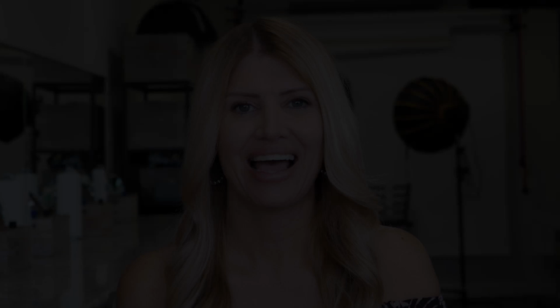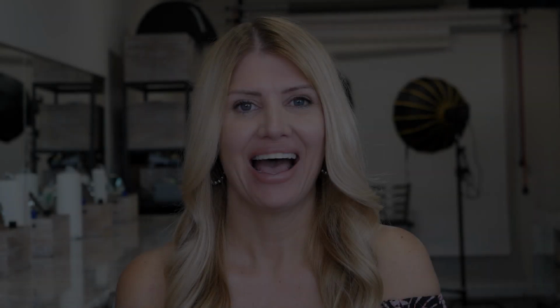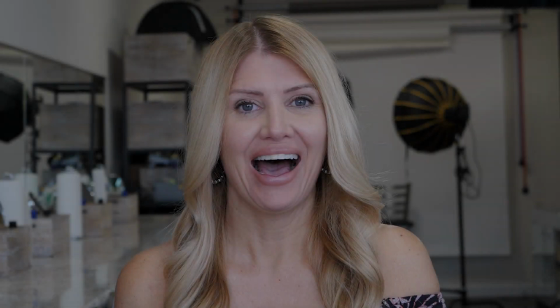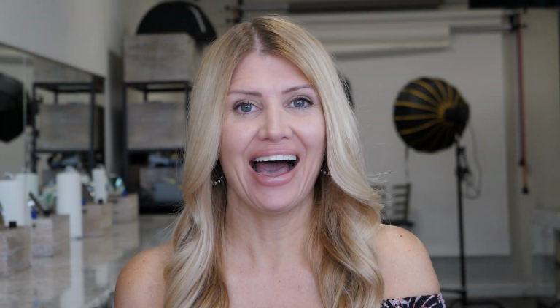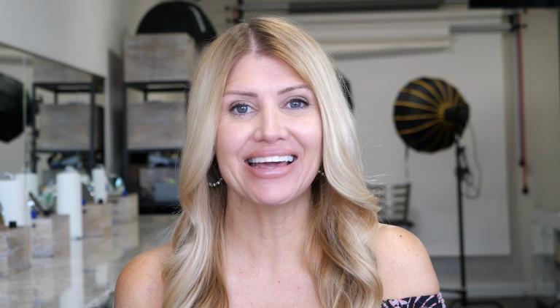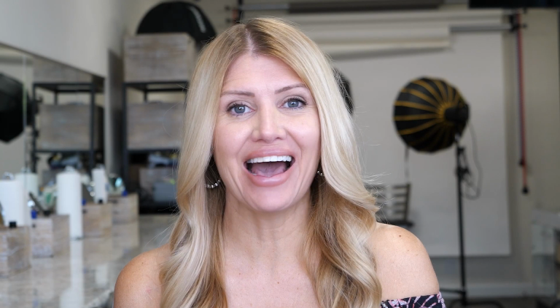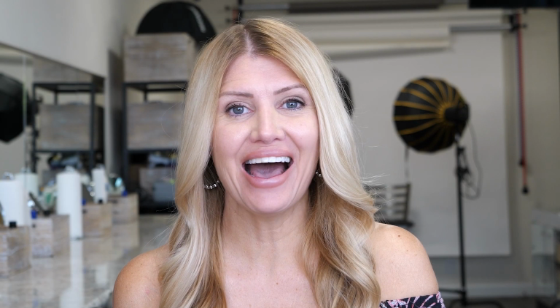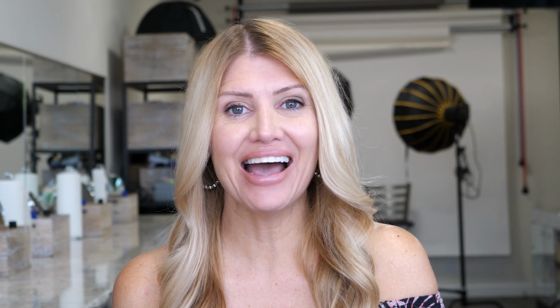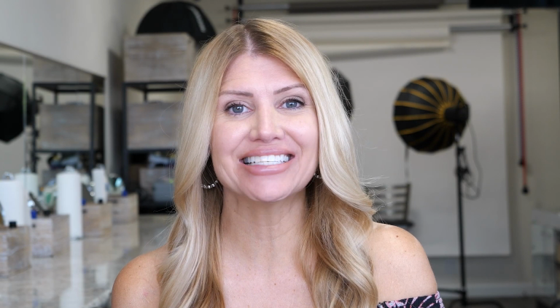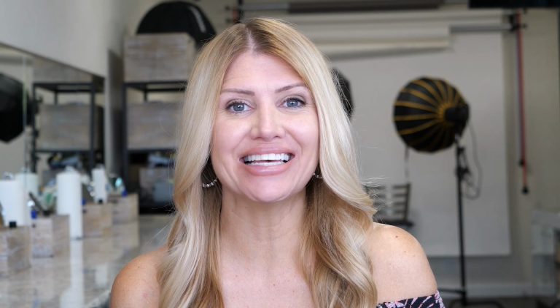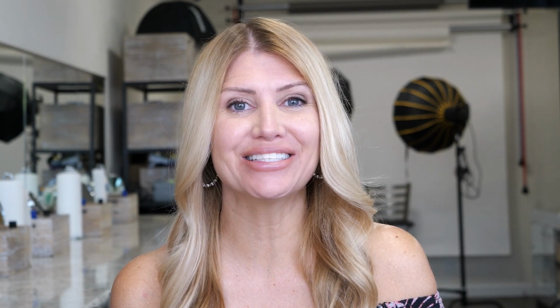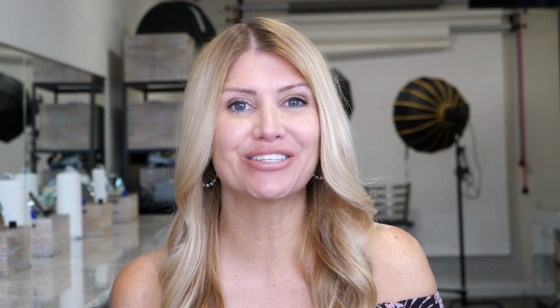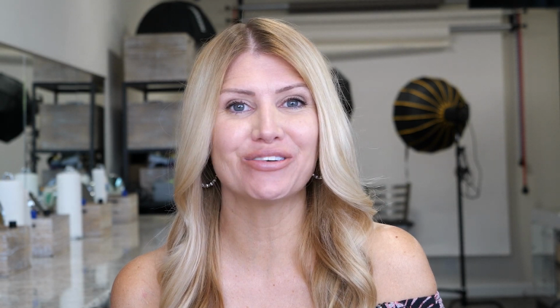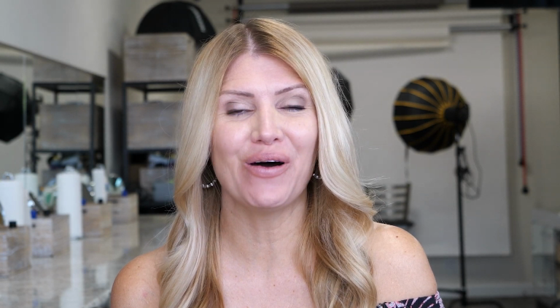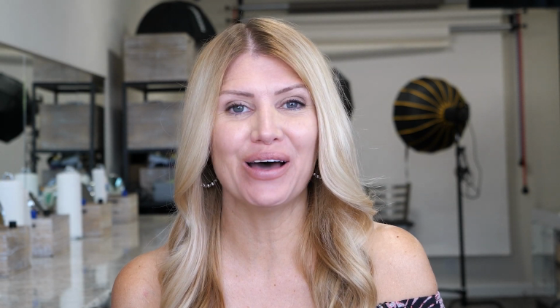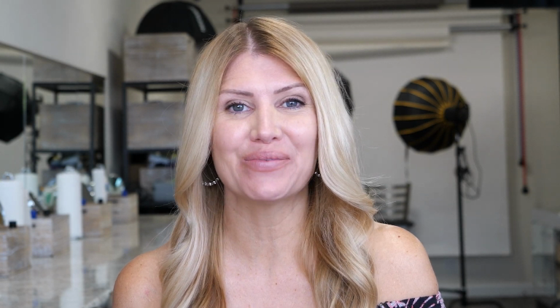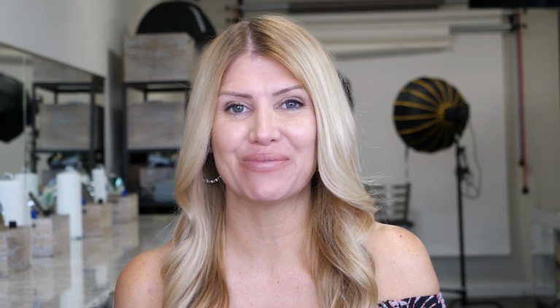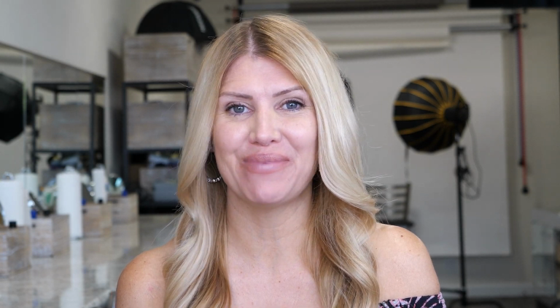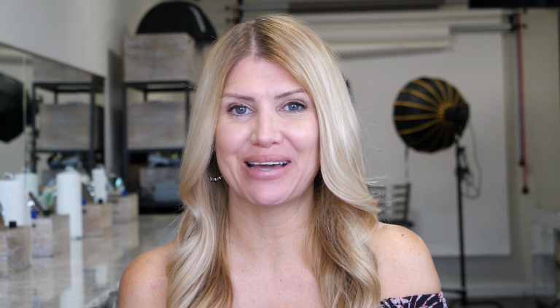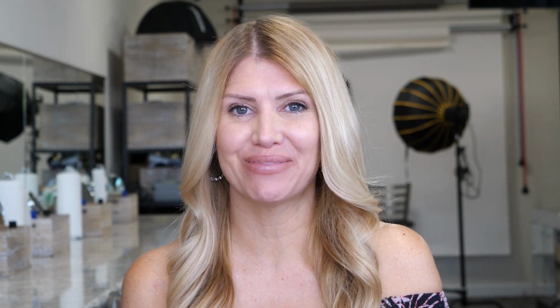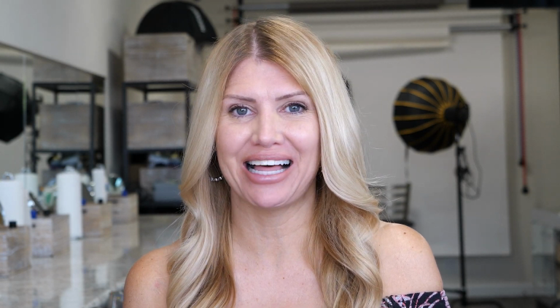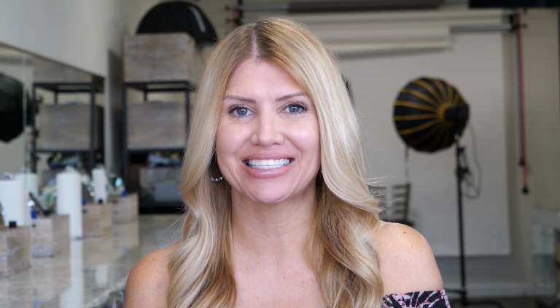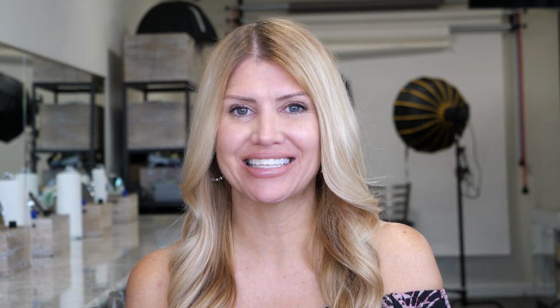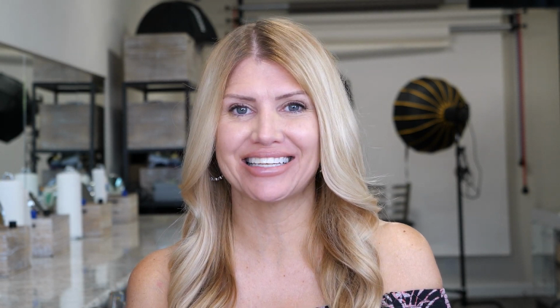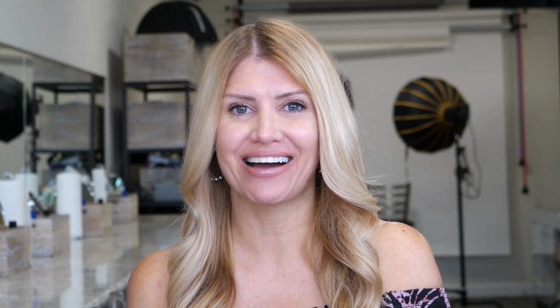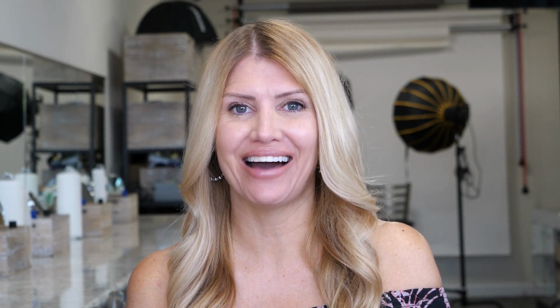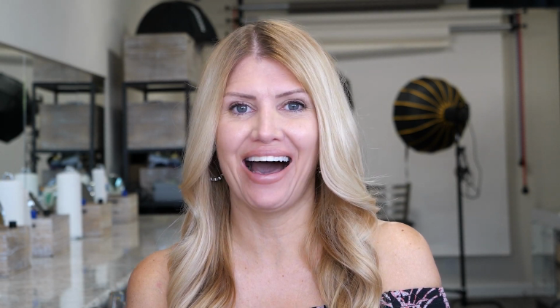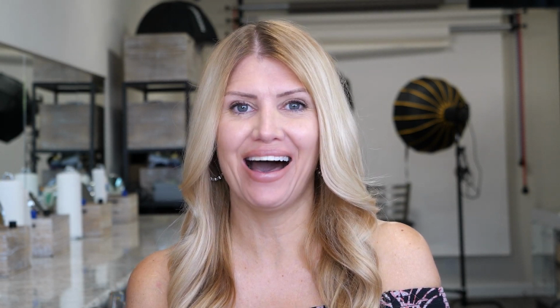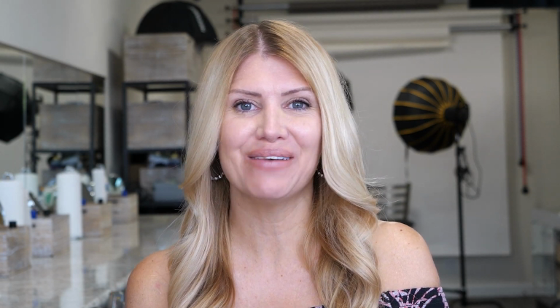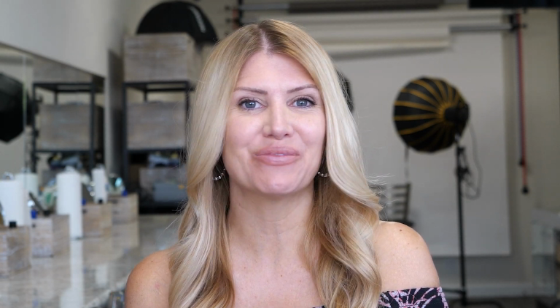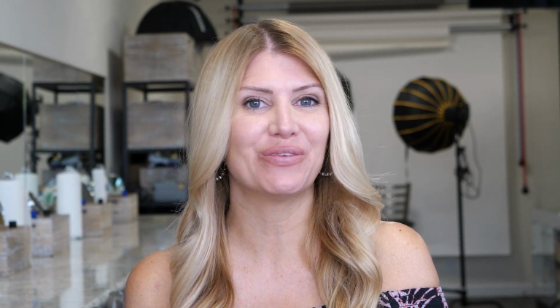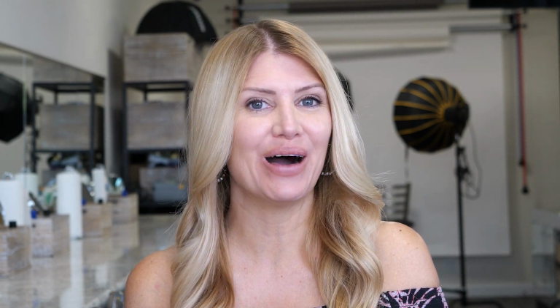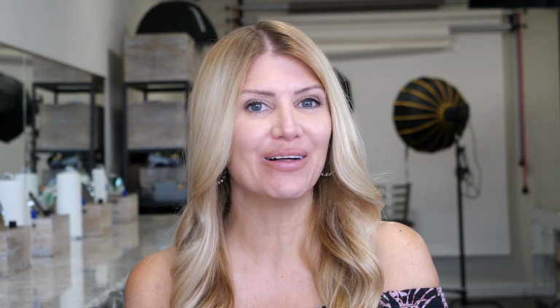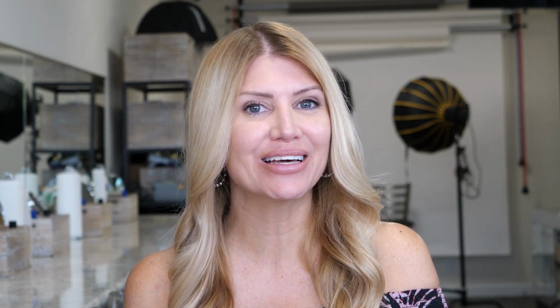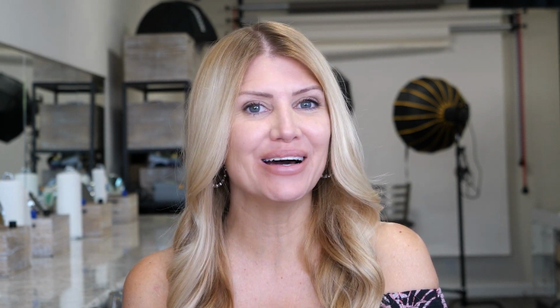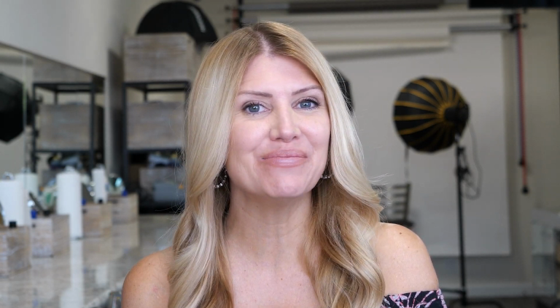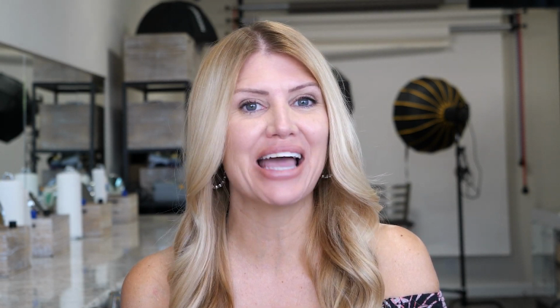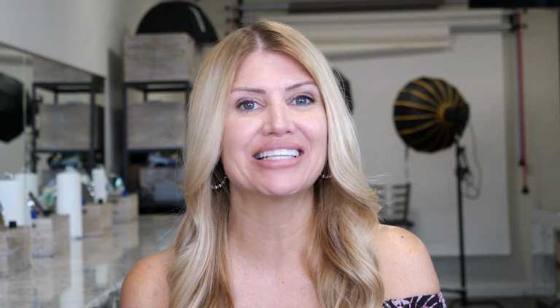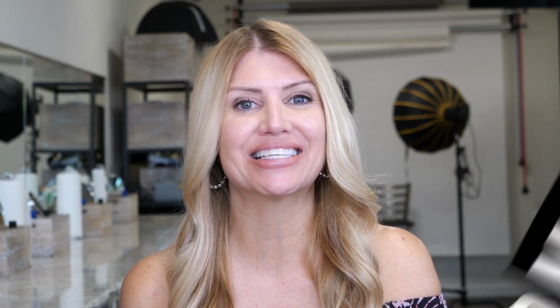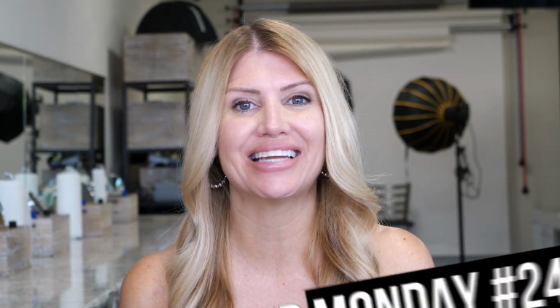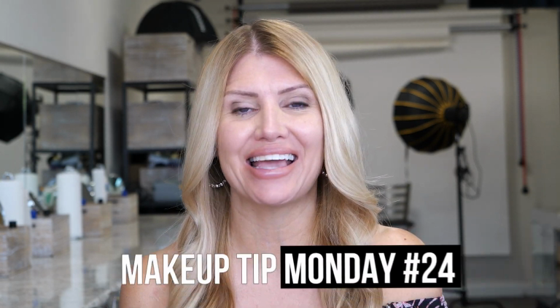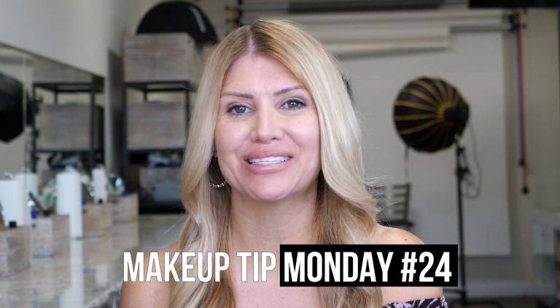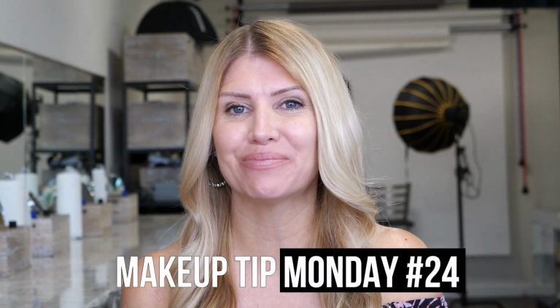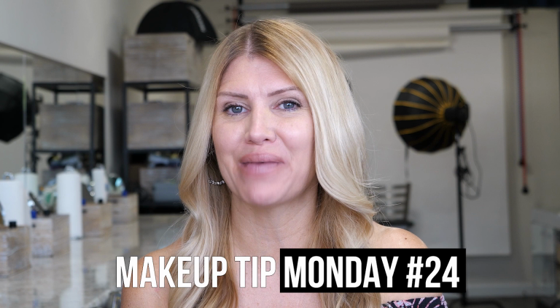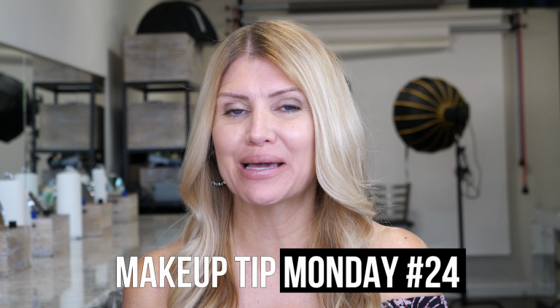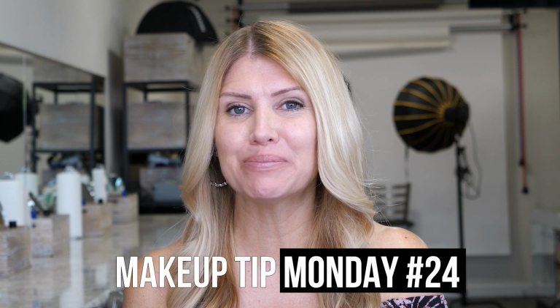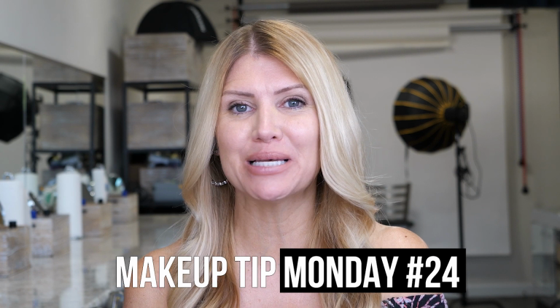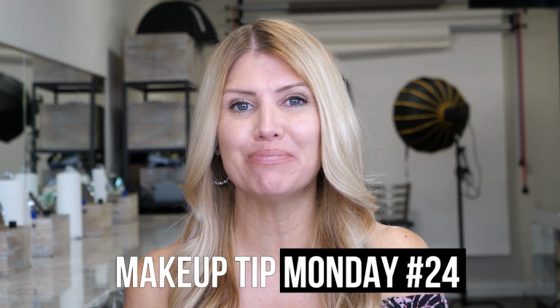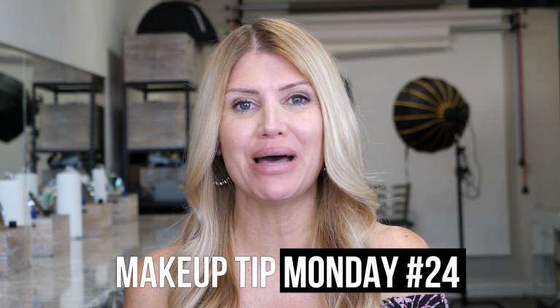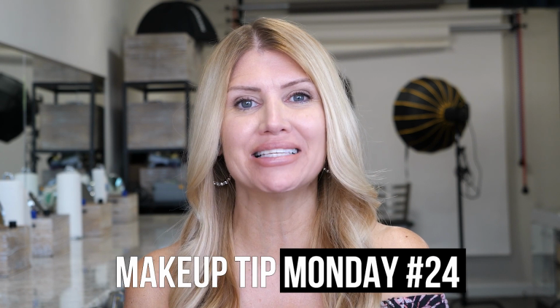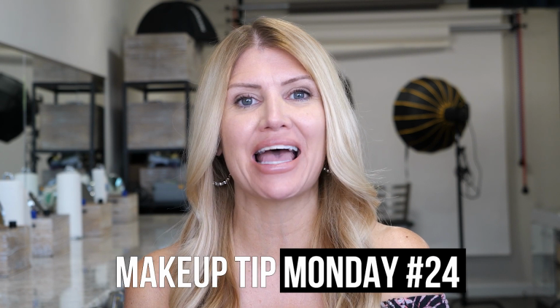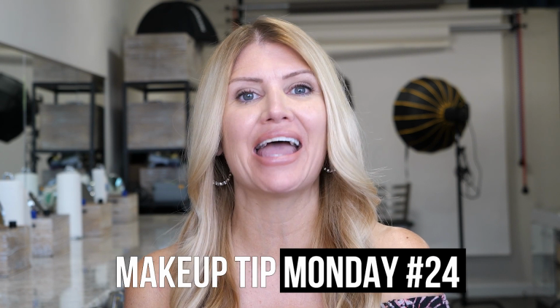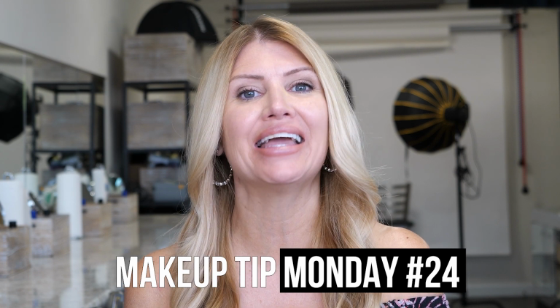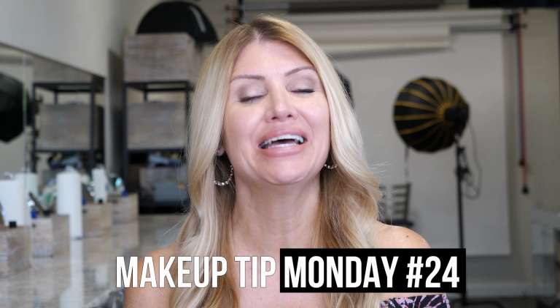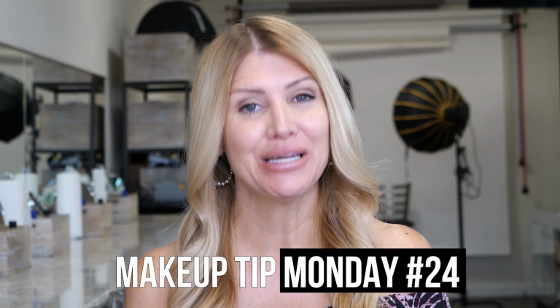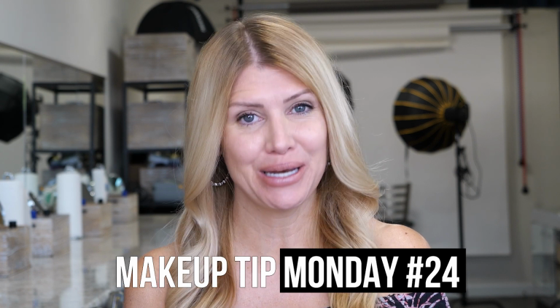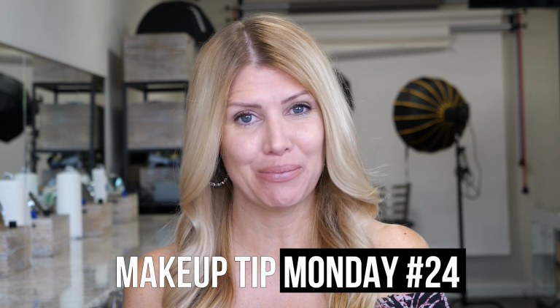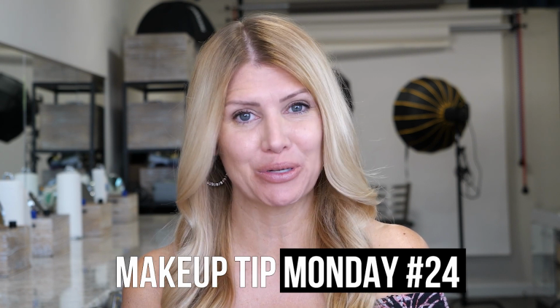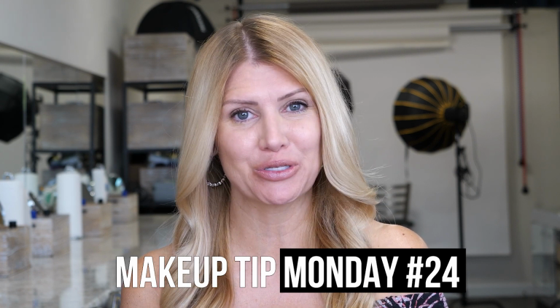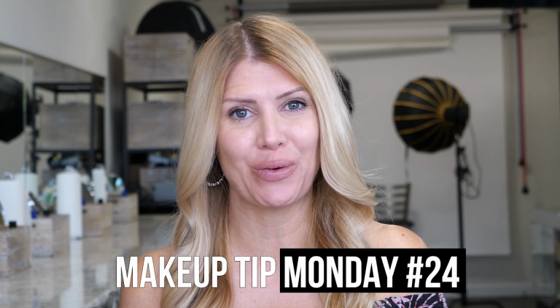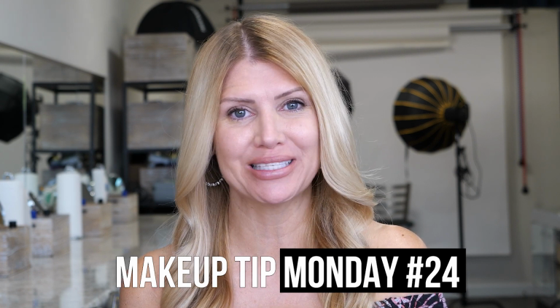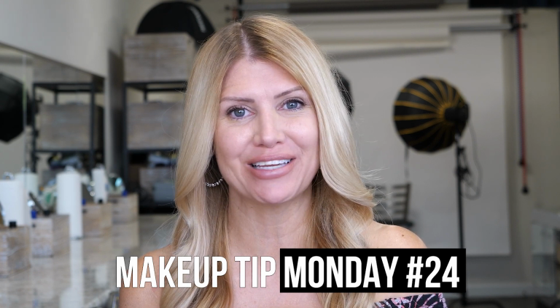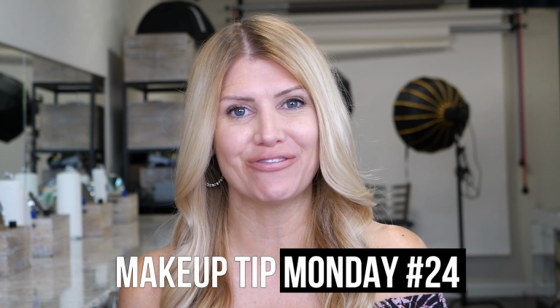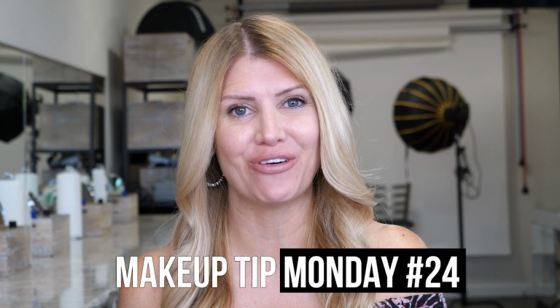Hi guys, it's Dawn with MakeupClasses.com. Welcome, and today is Makeup Tip Monday, number 24.